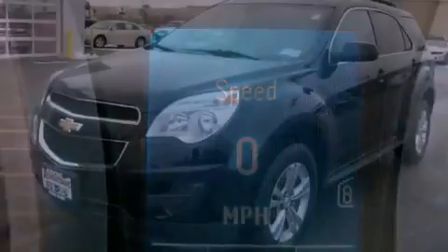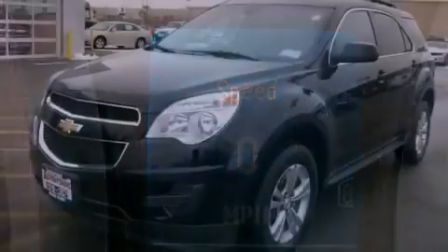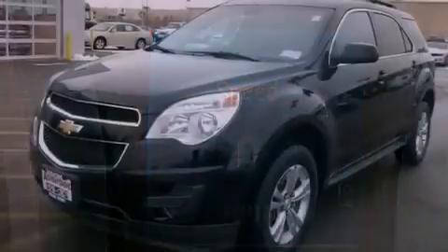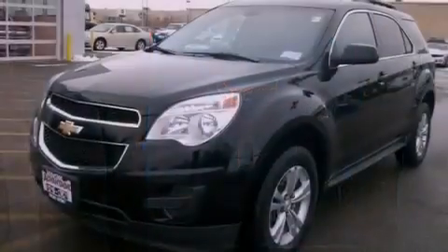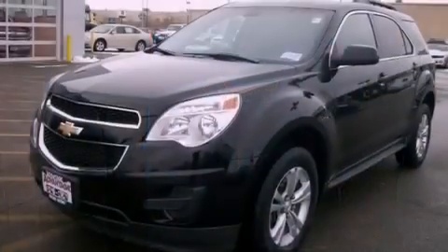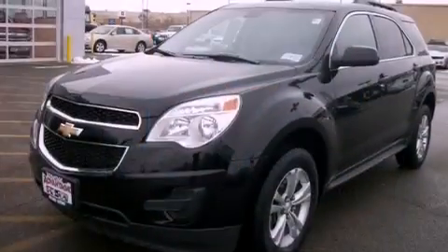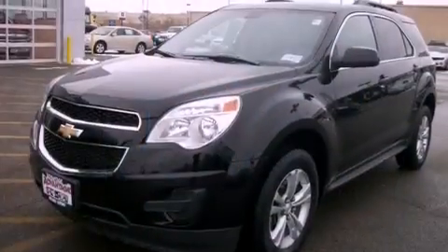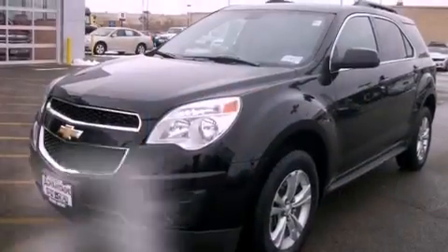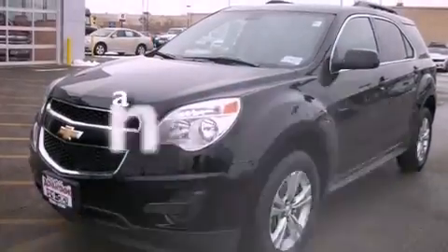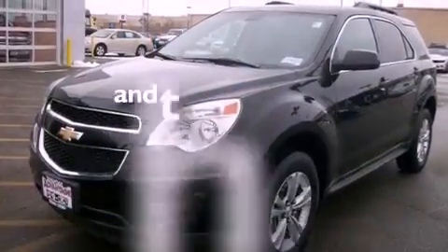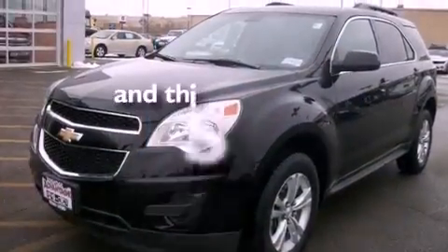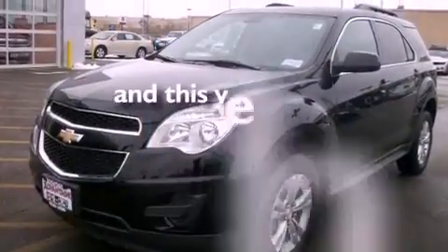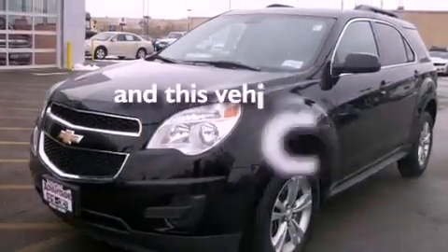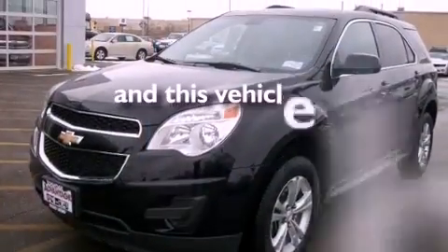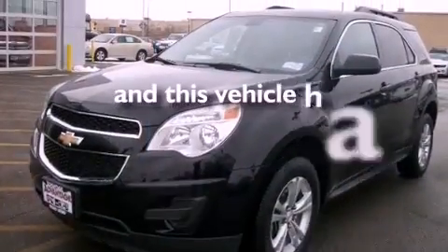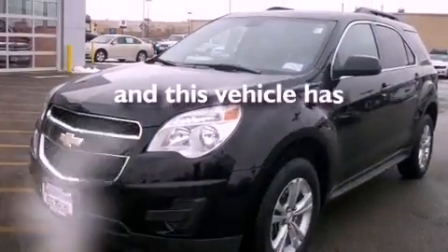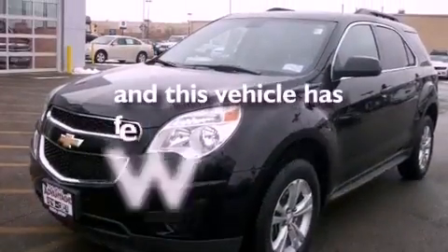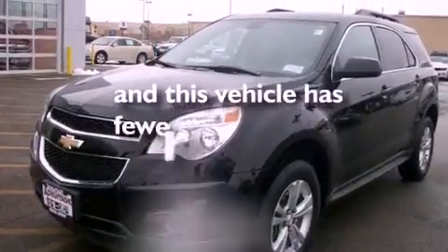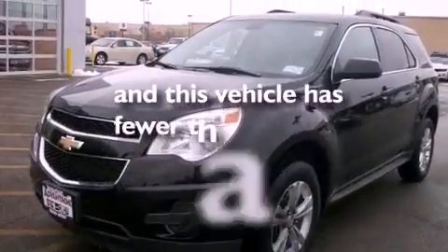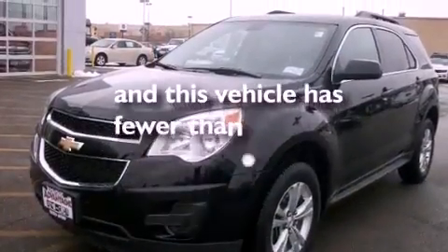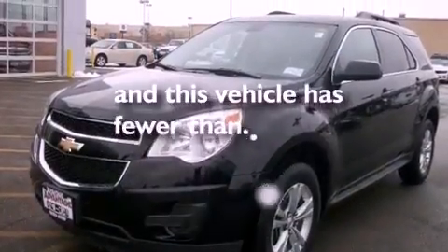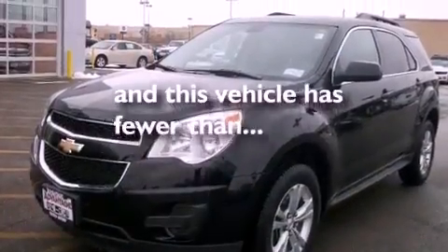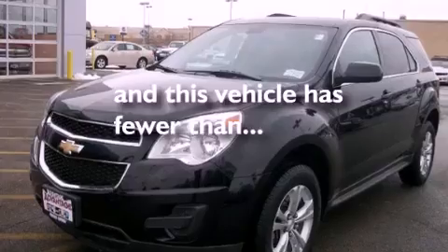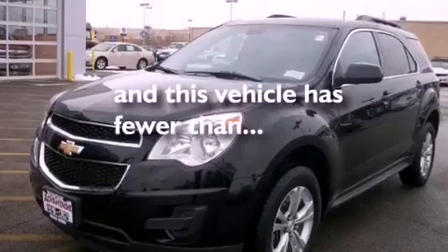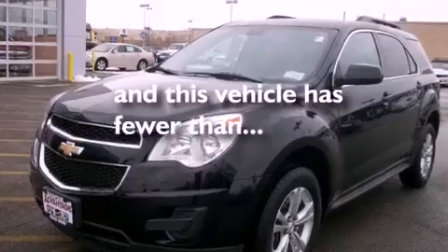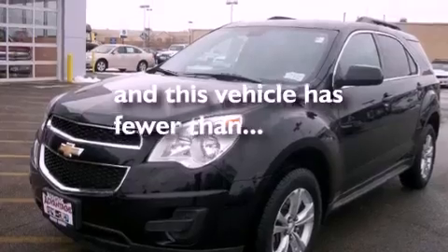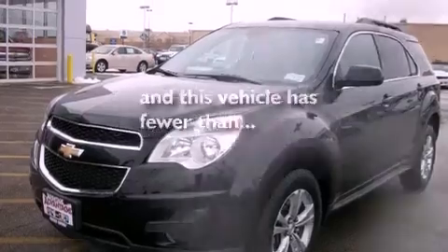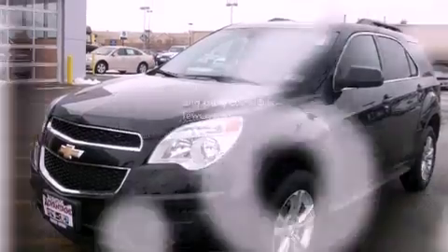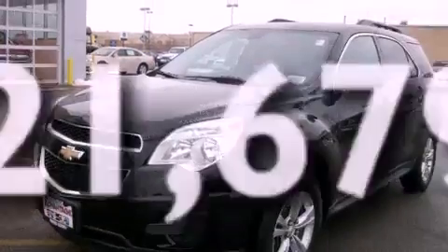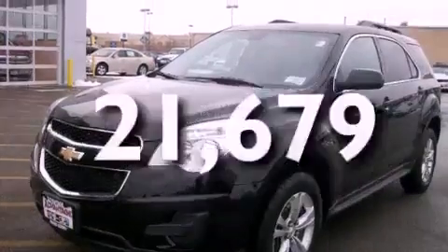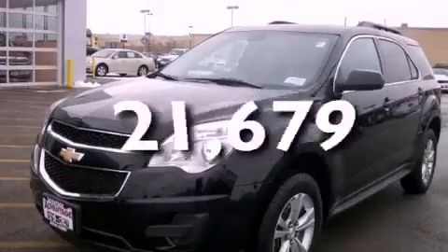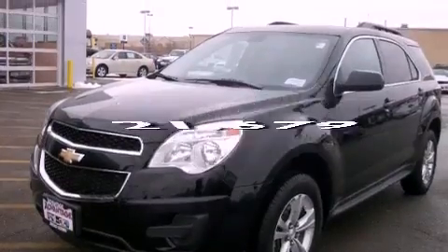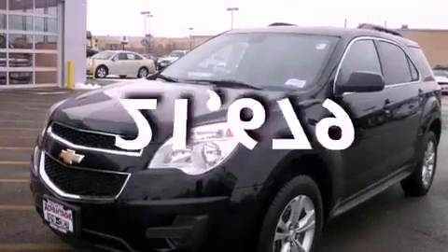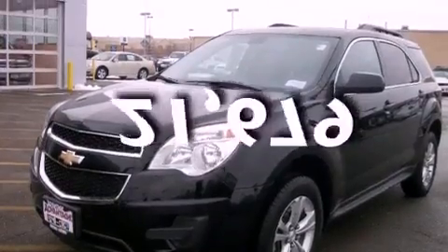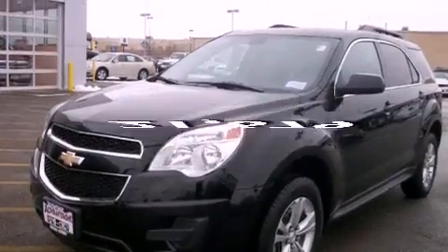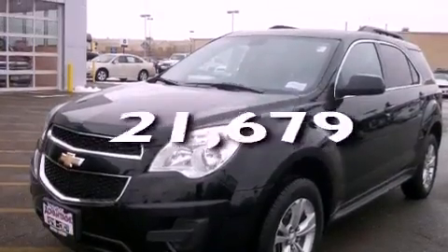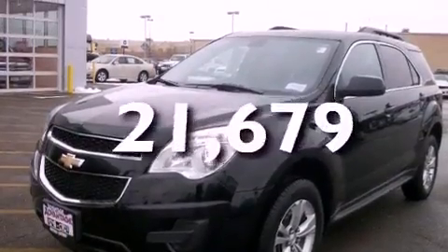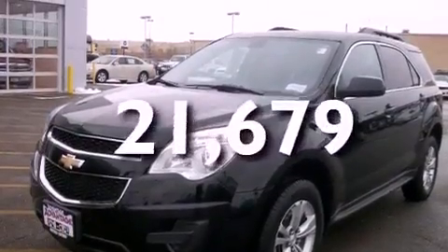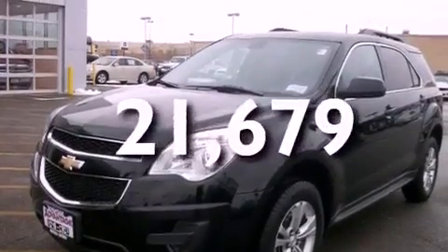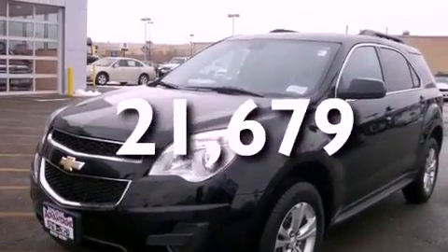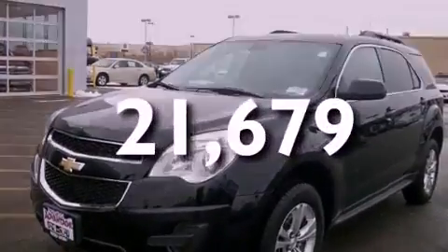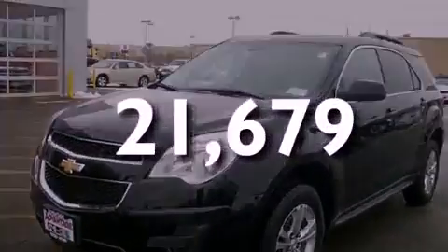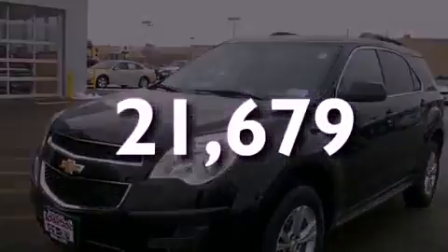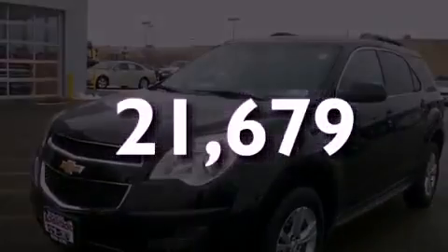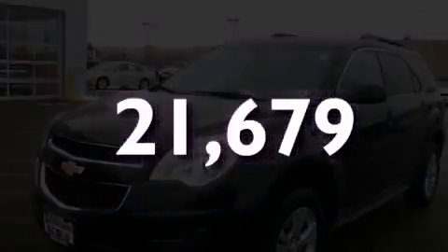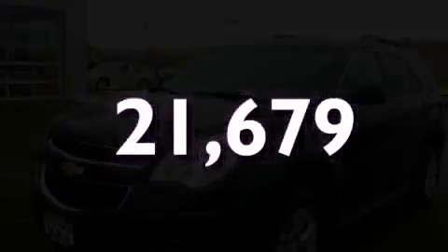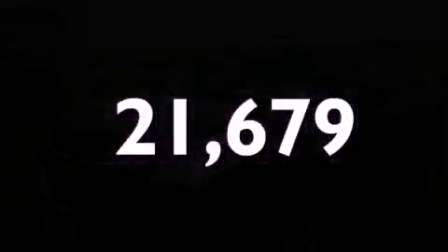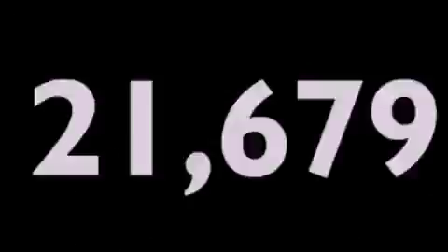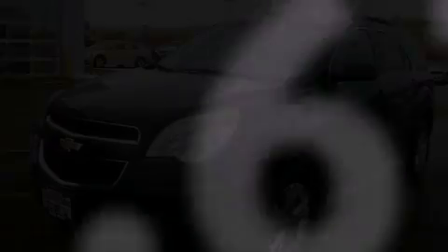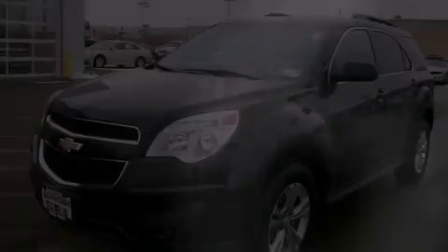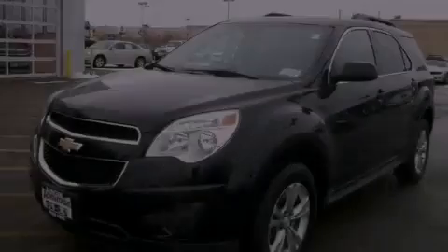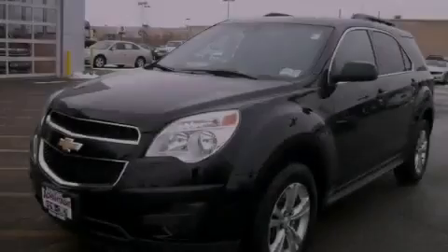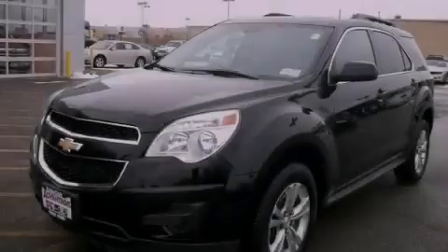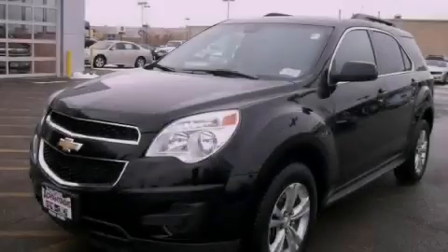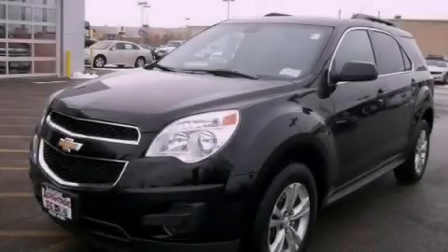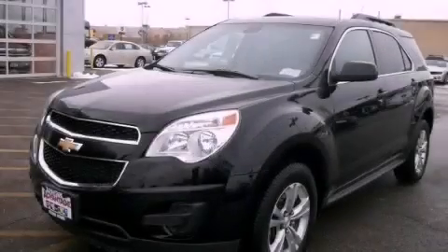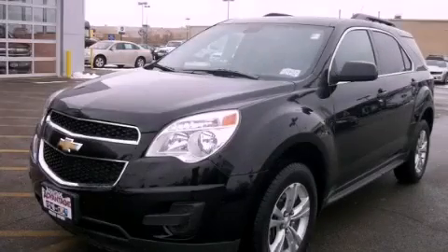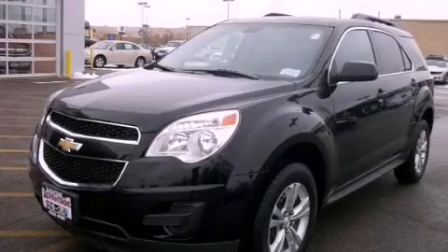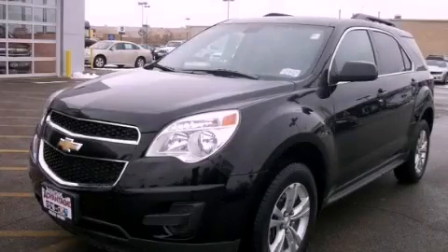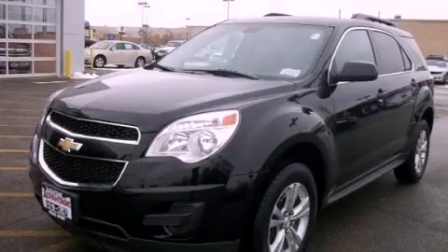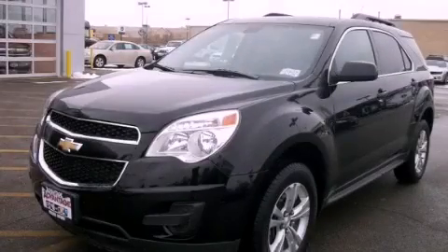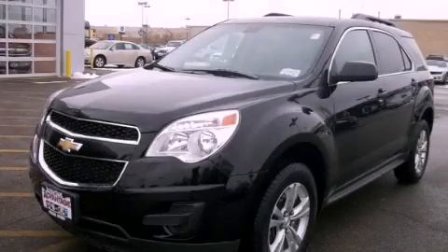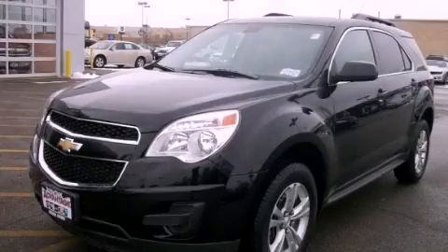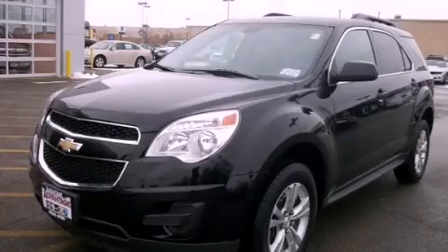This vehicle has fewer than 22,000 miles on the odometer. Call or visit us right now and arrange your test drive today.